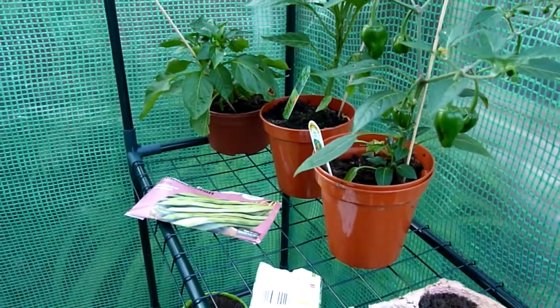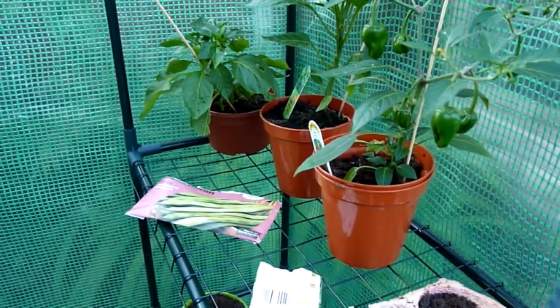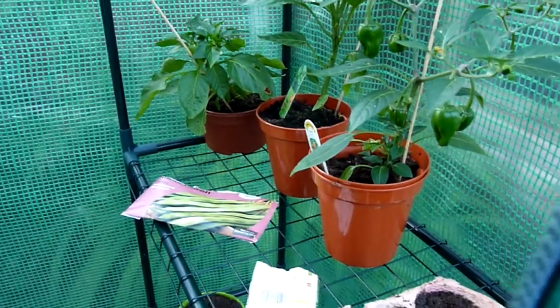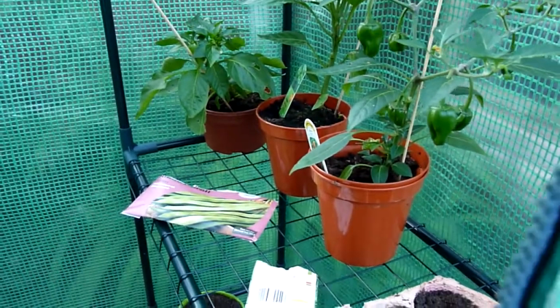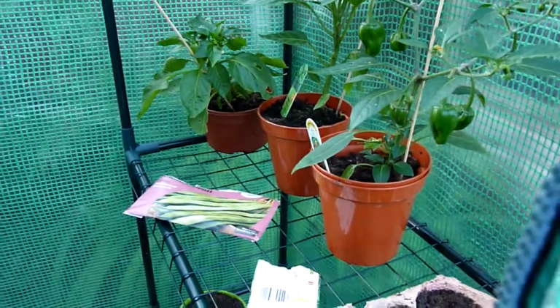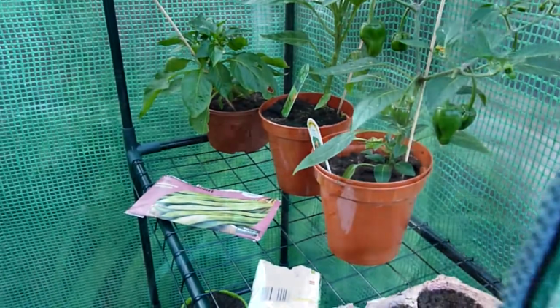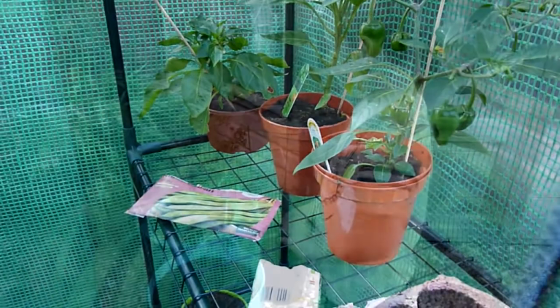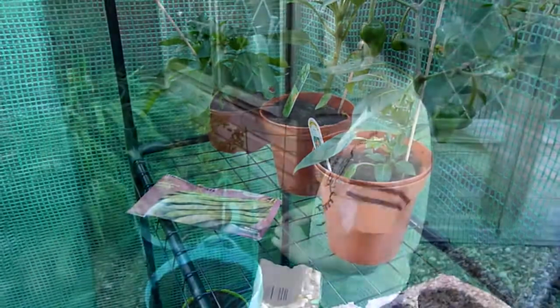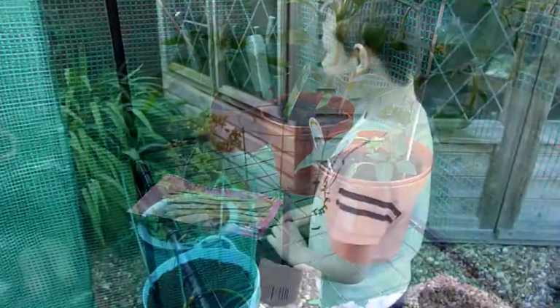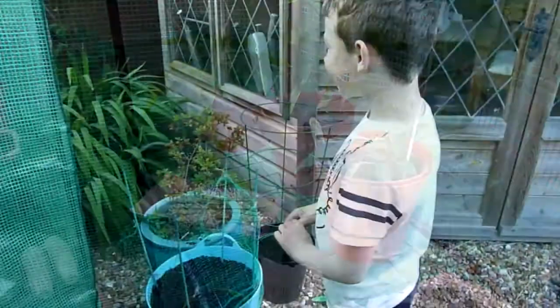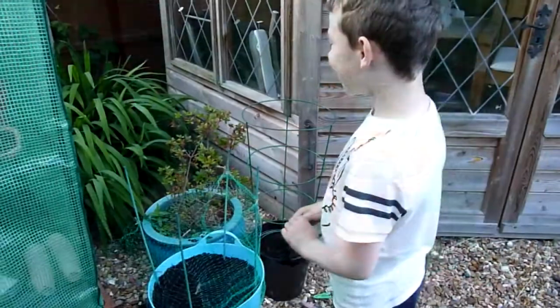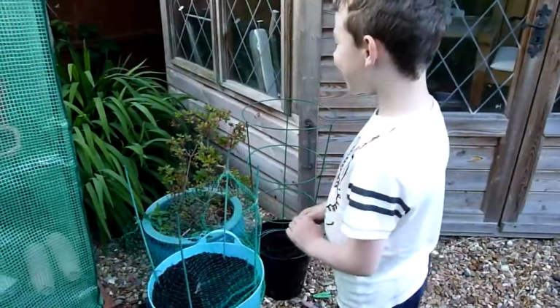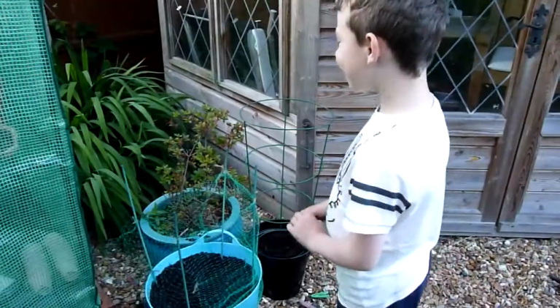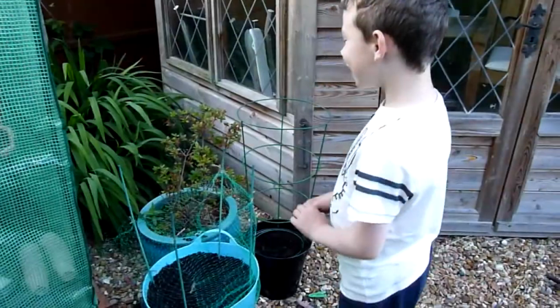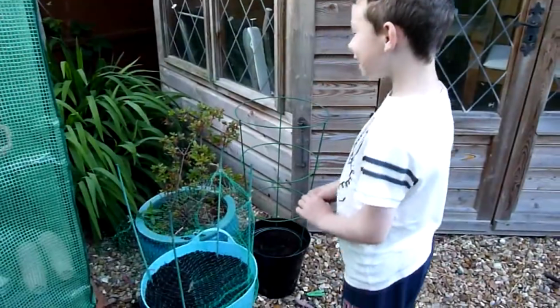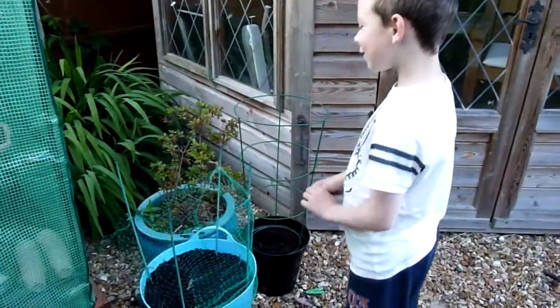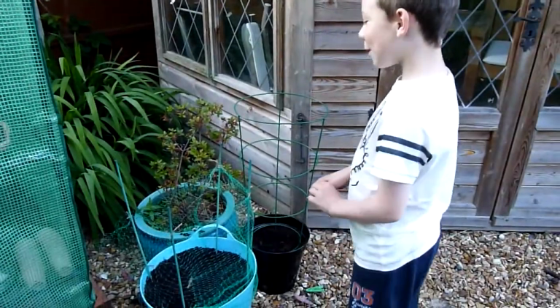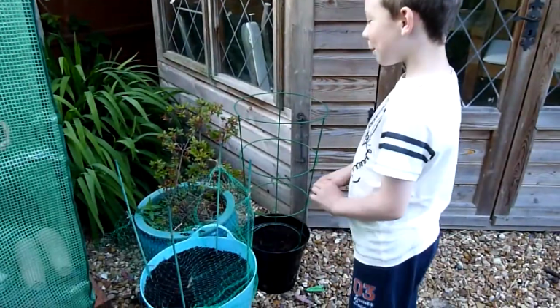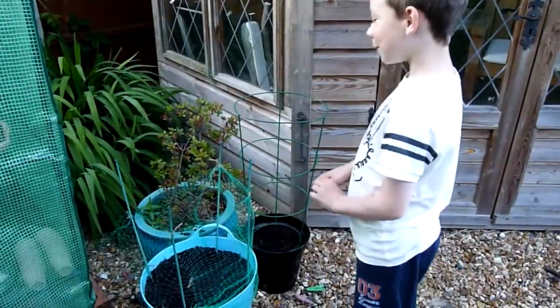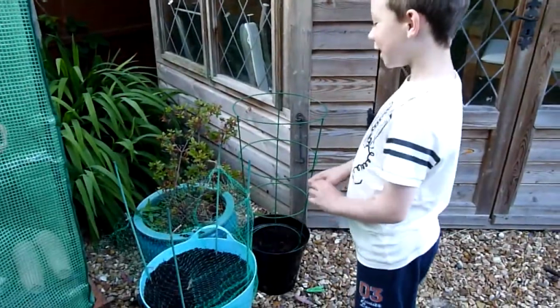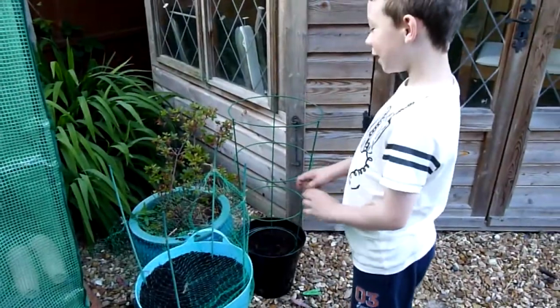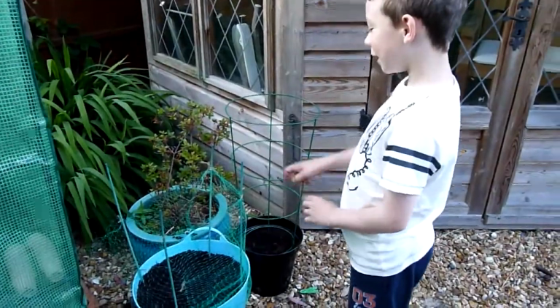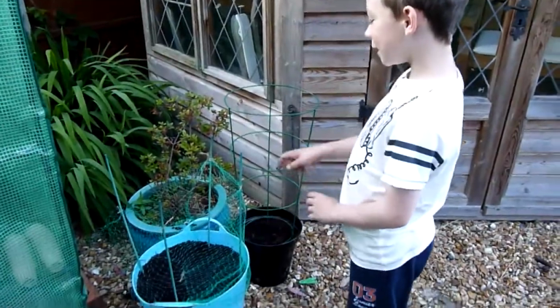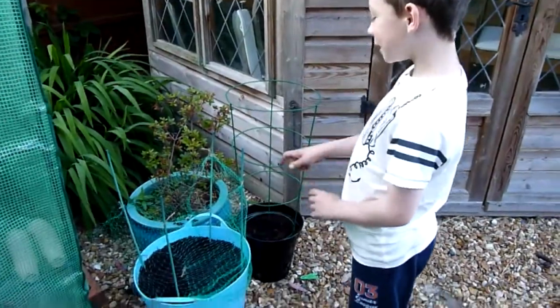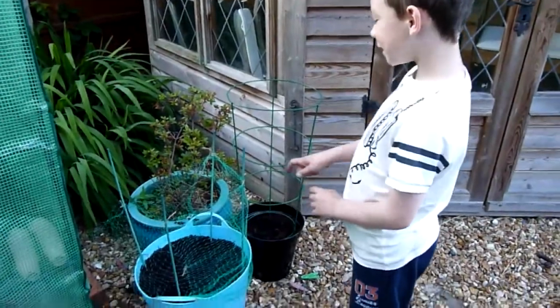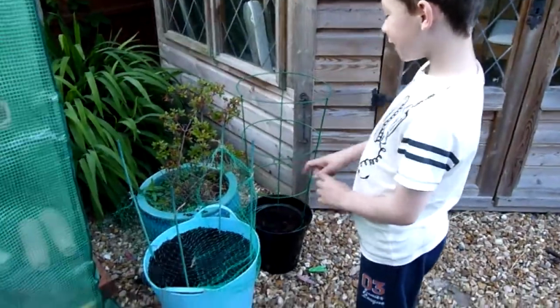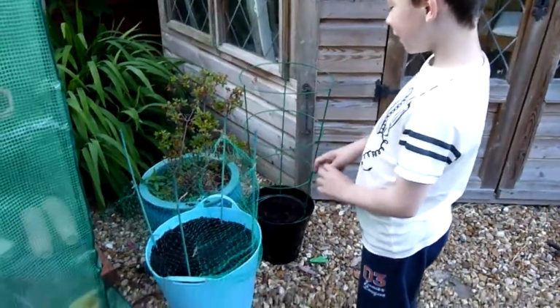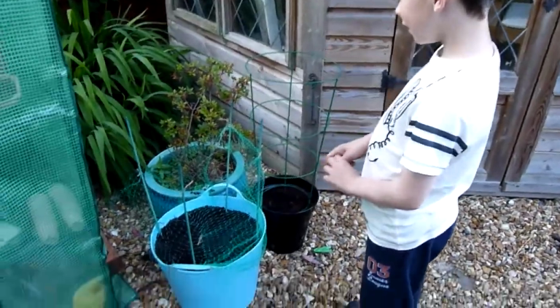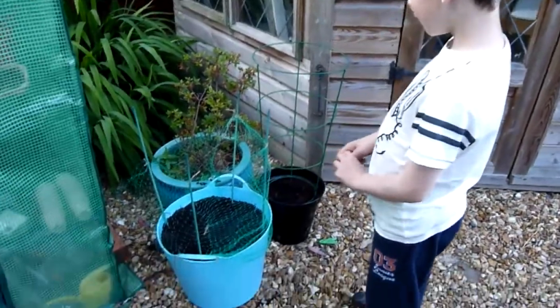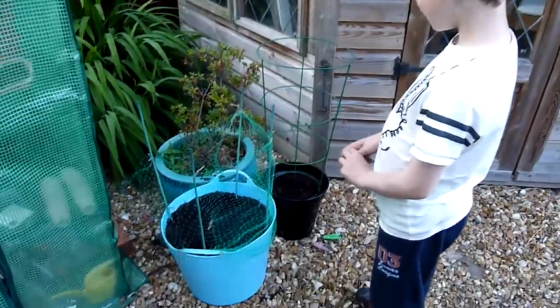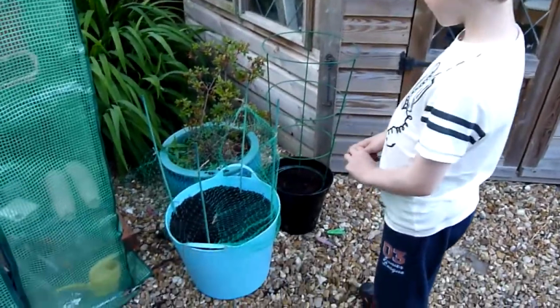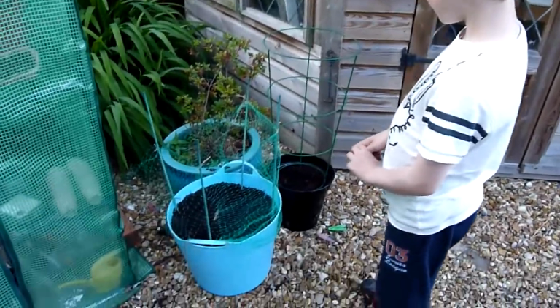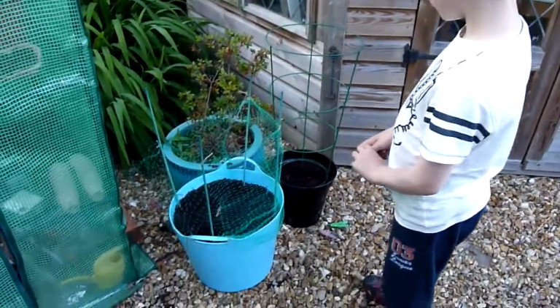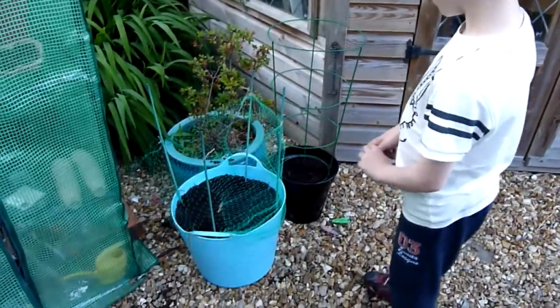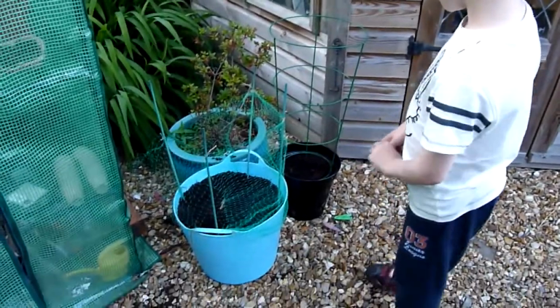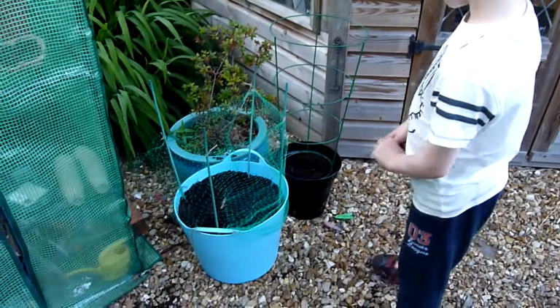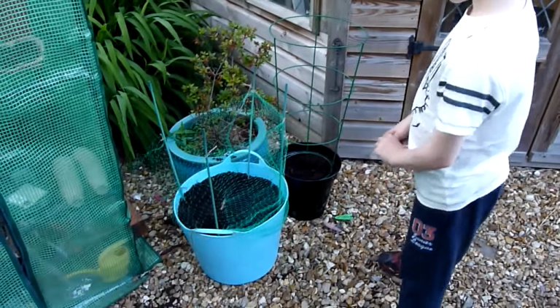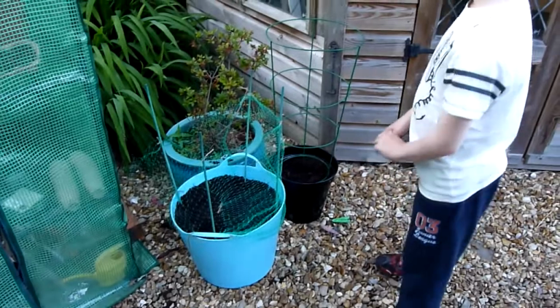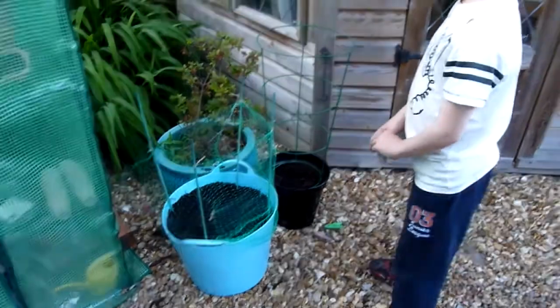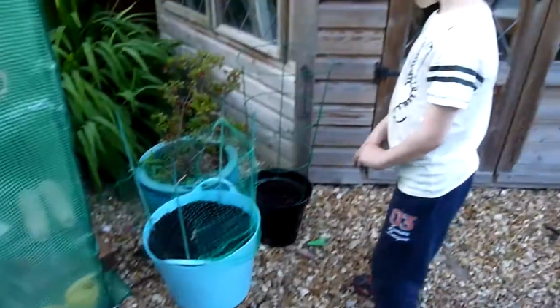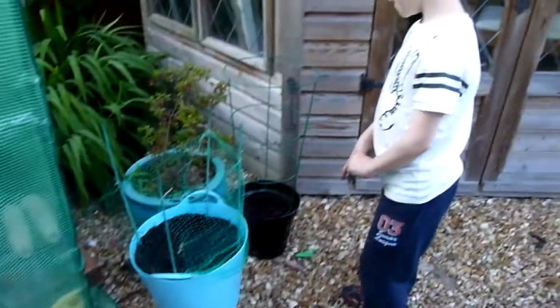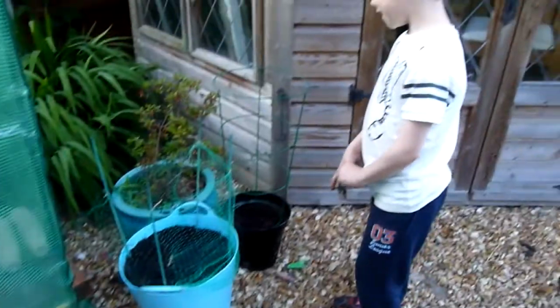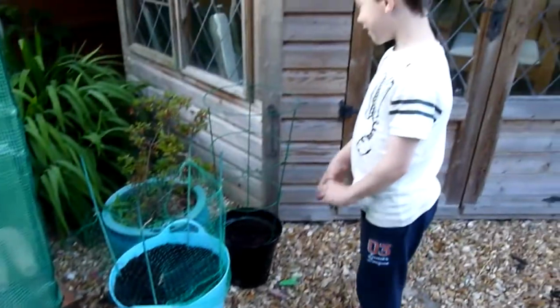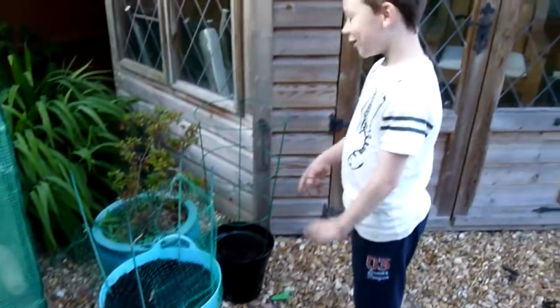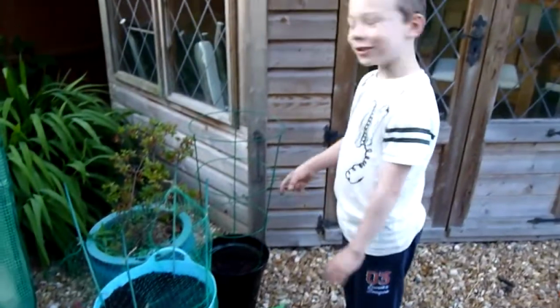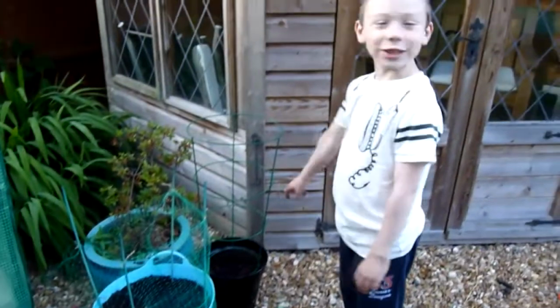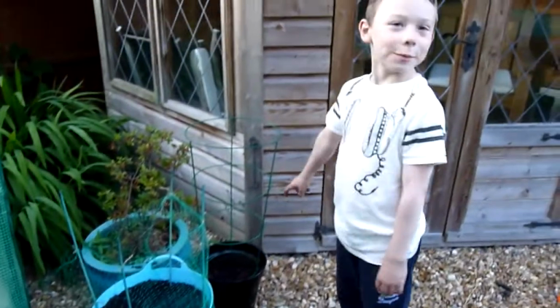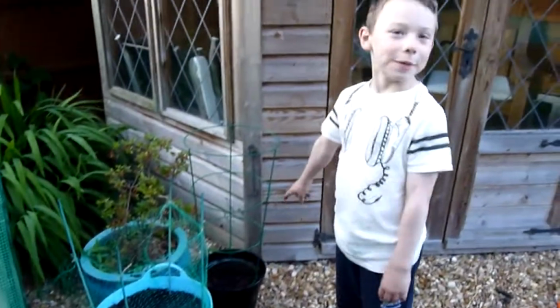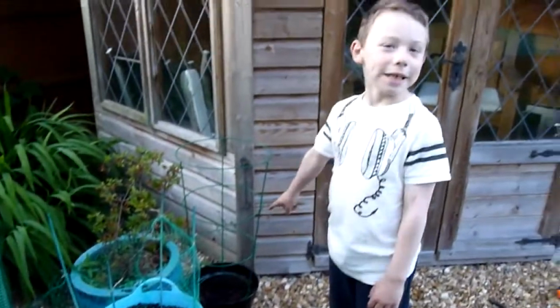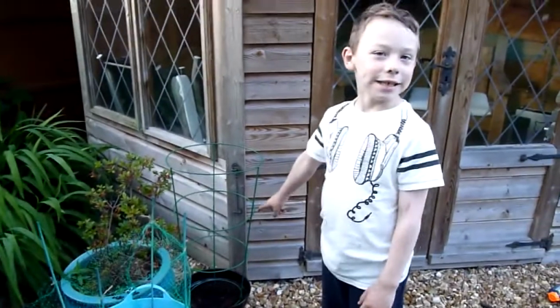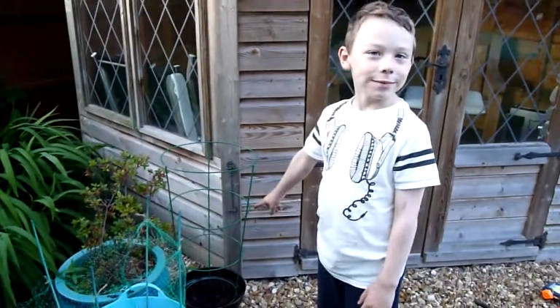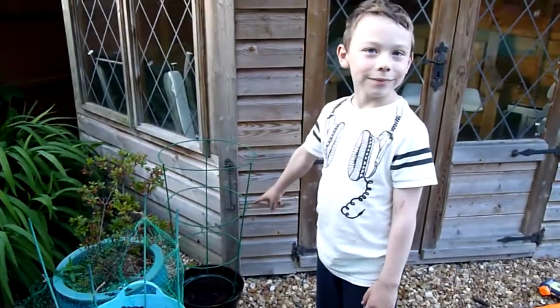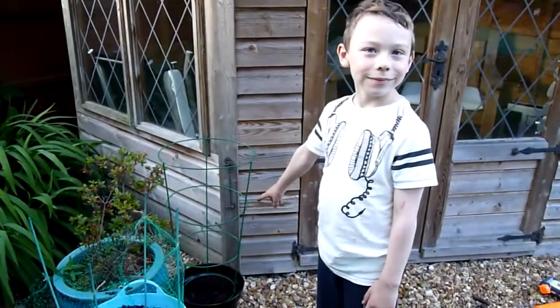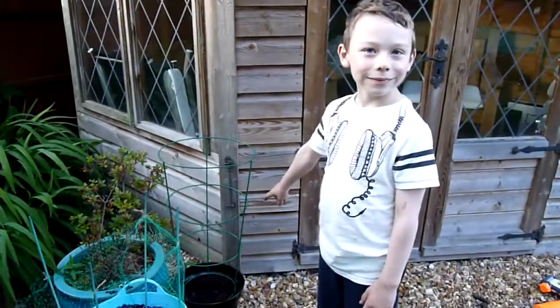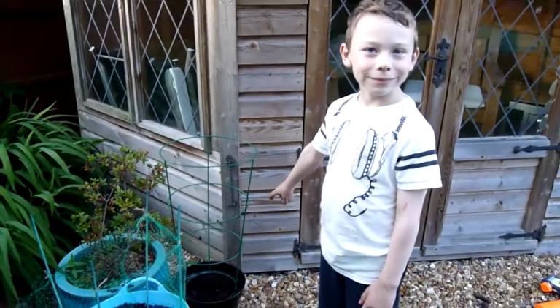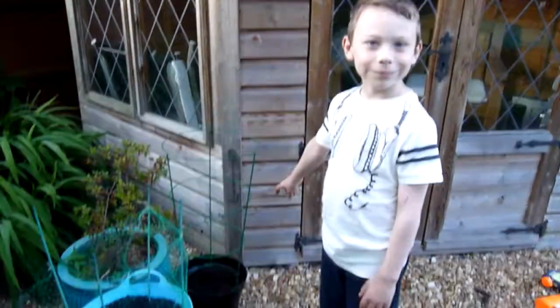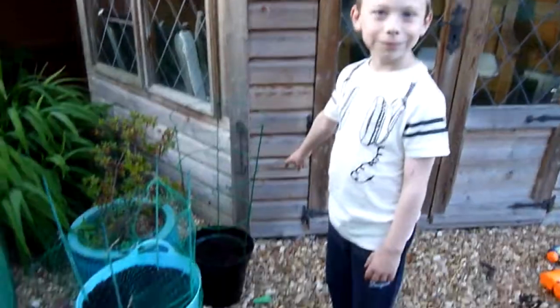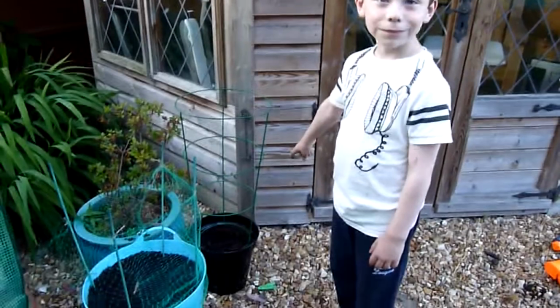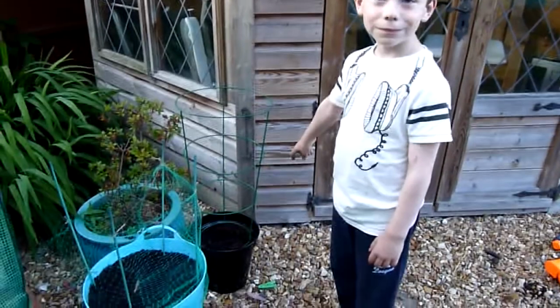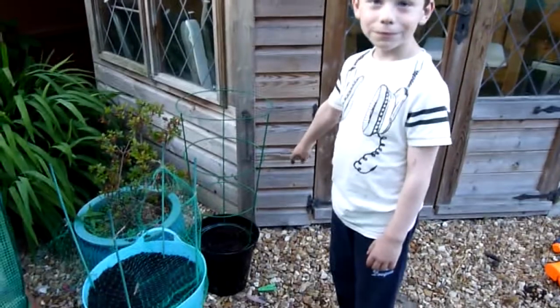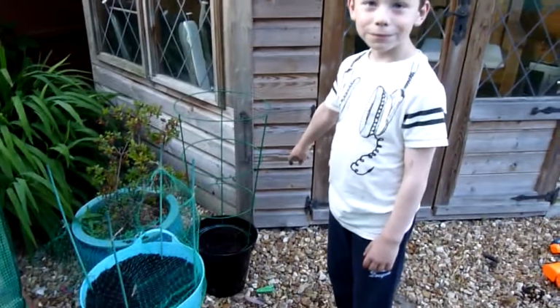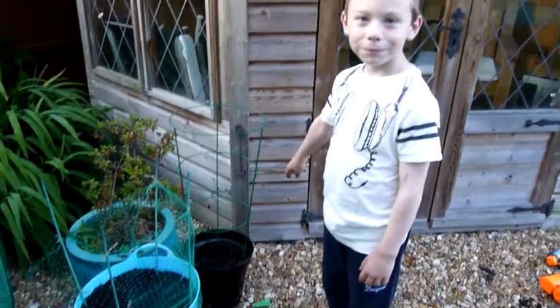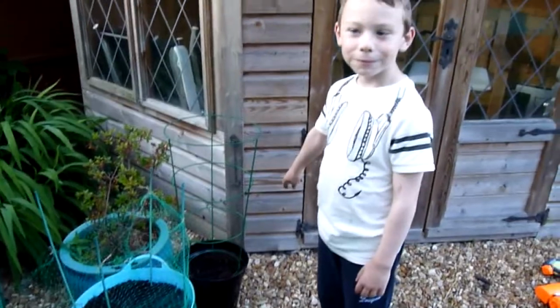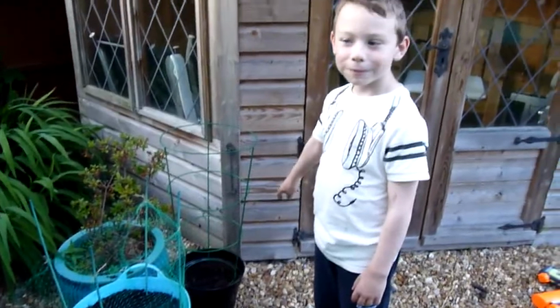What have we got outside? These are my peas. And these are also peas.